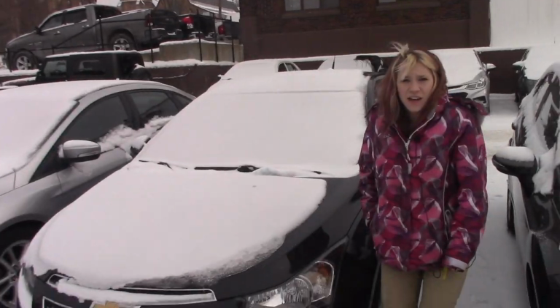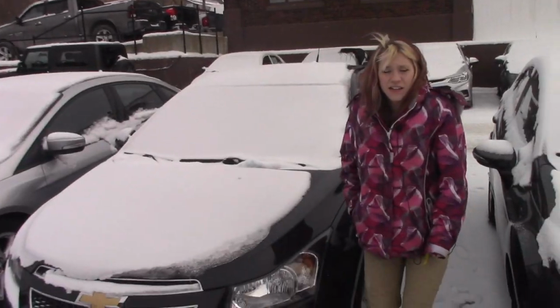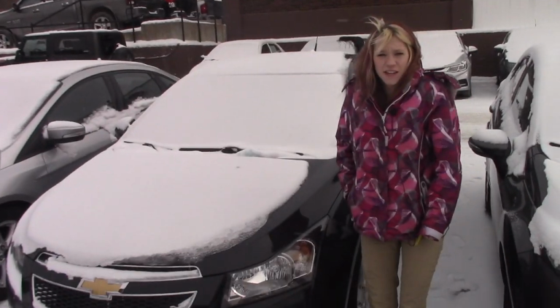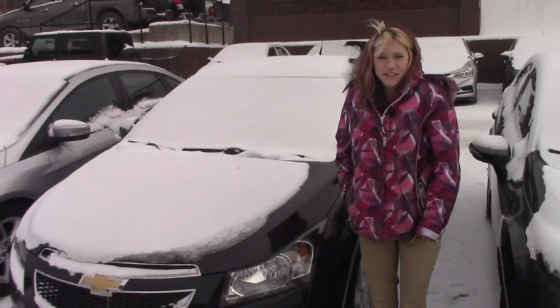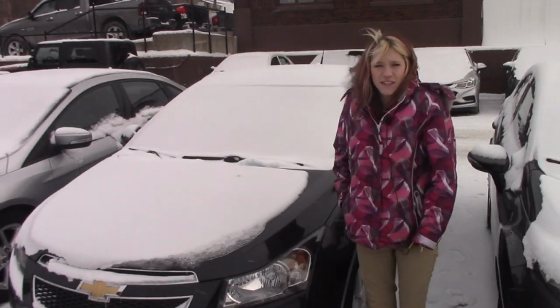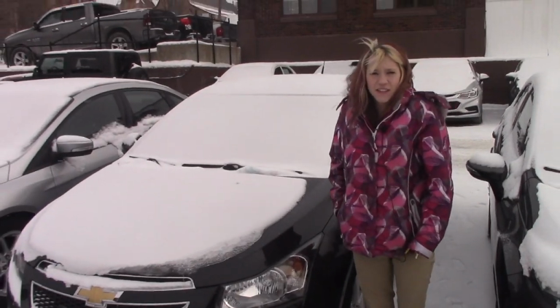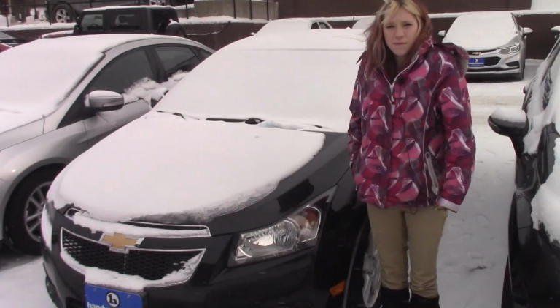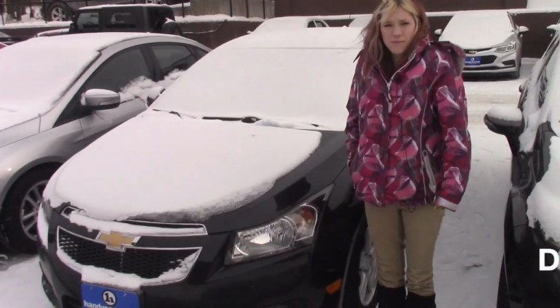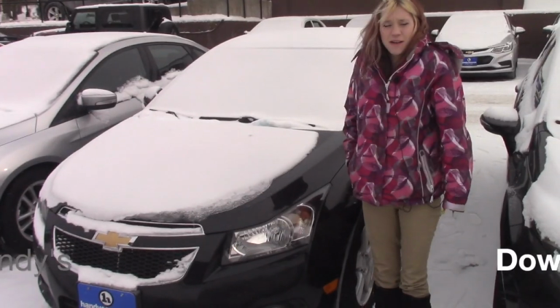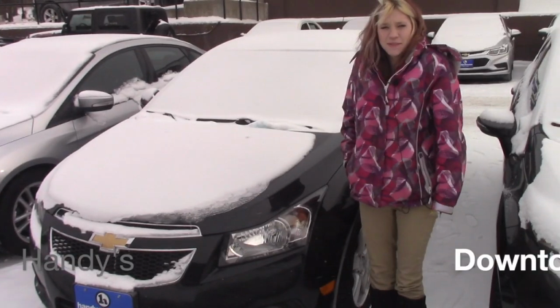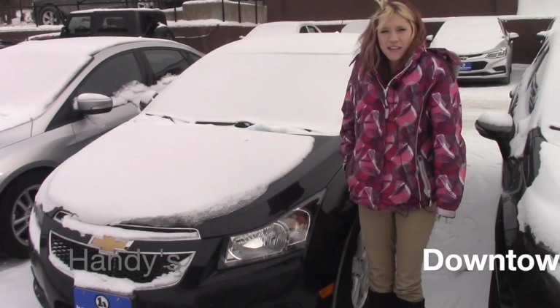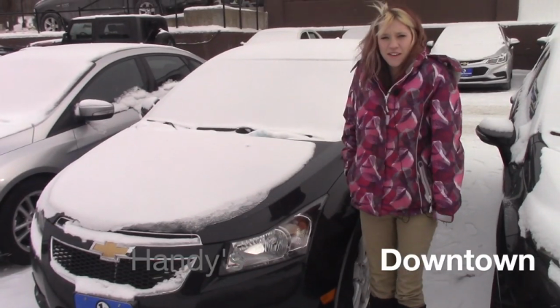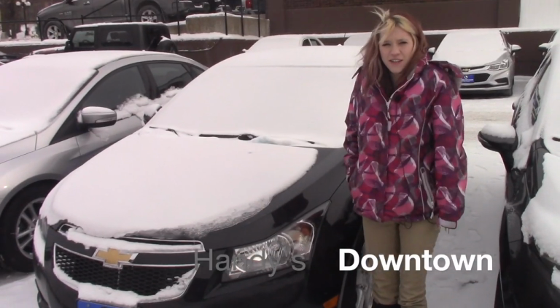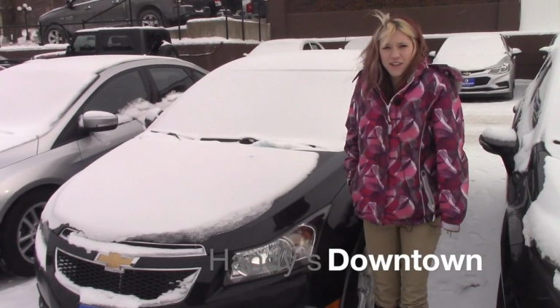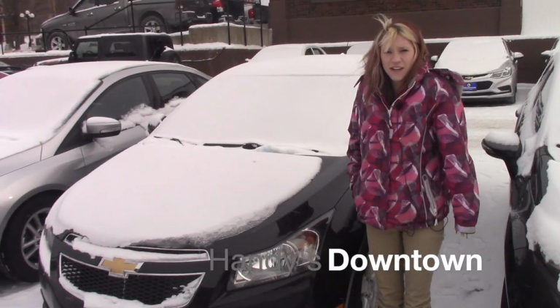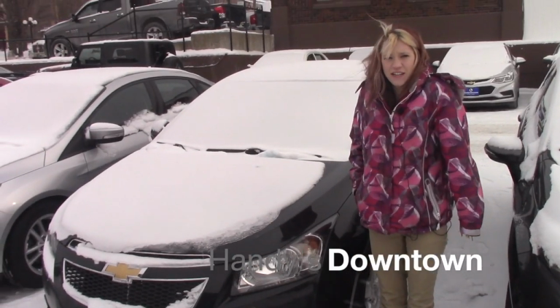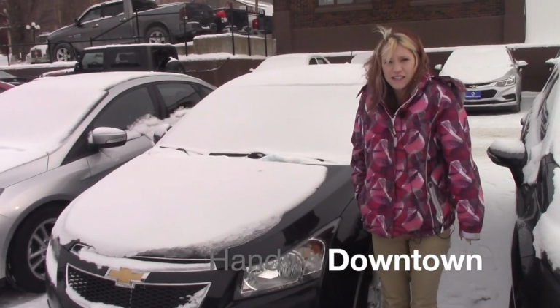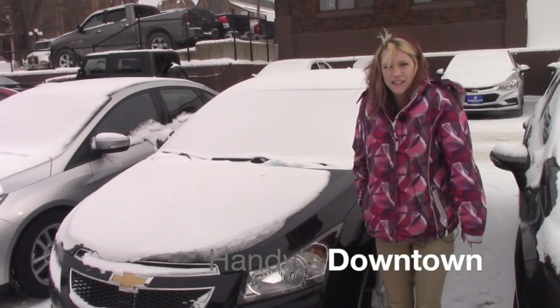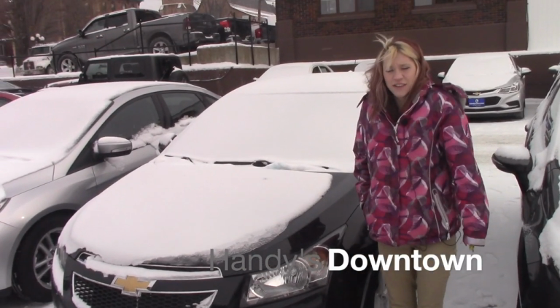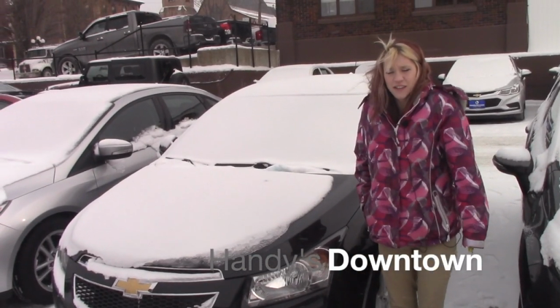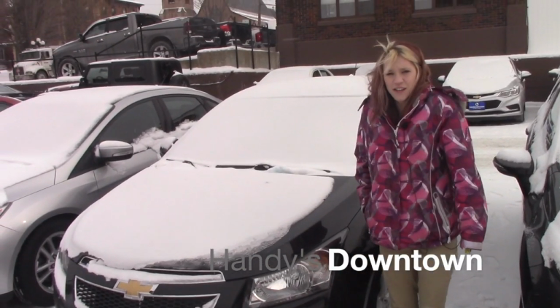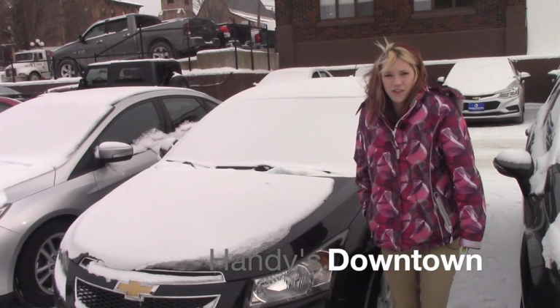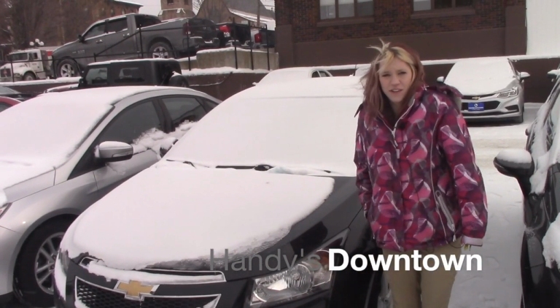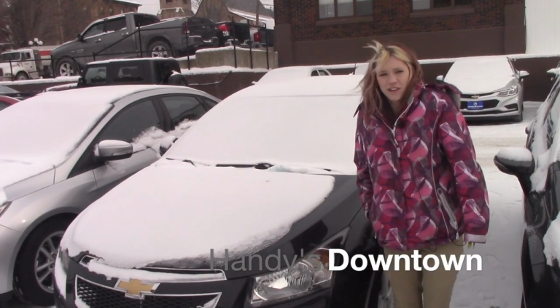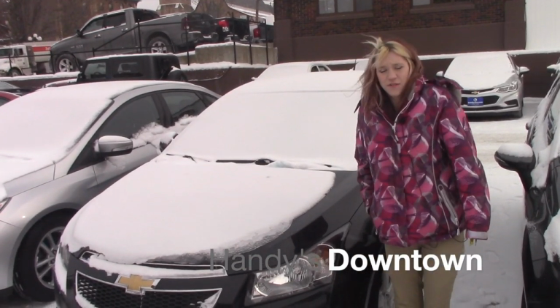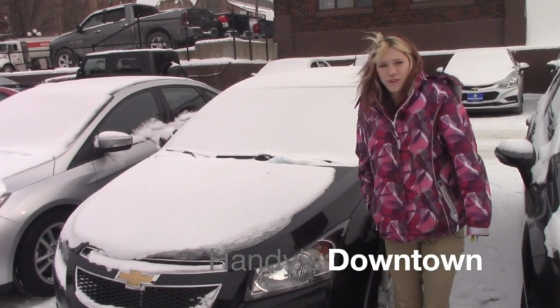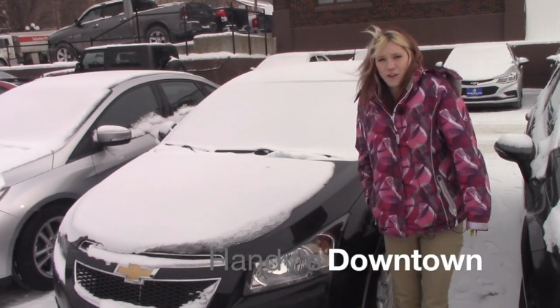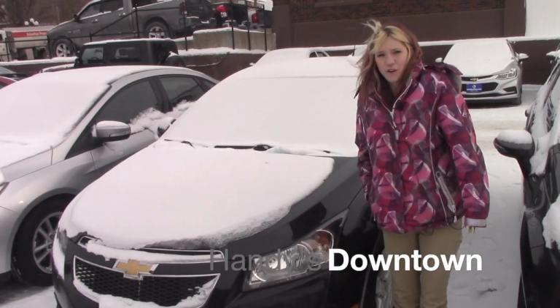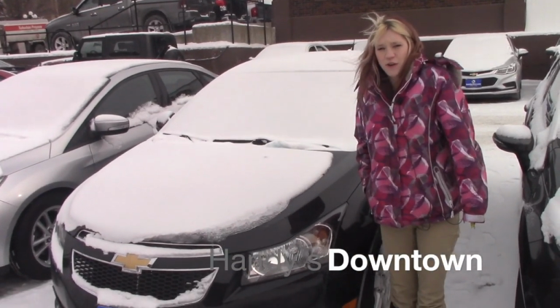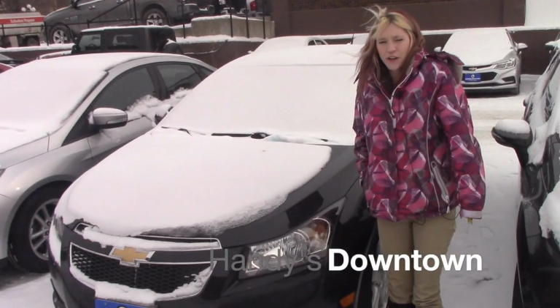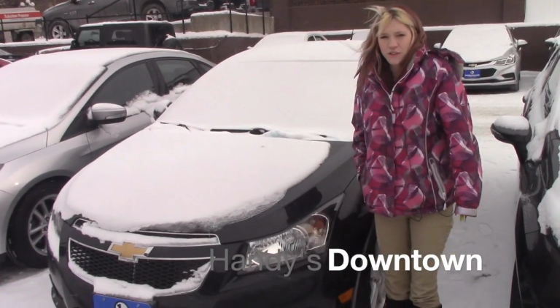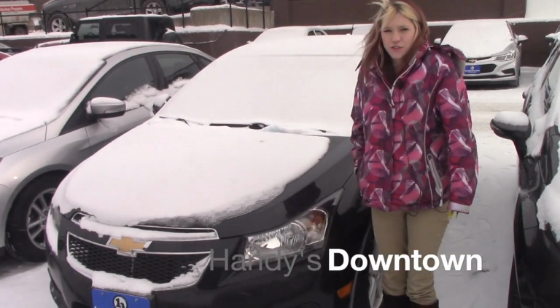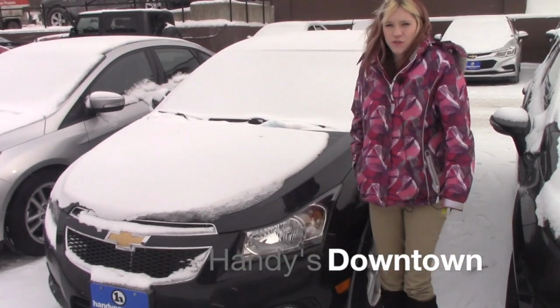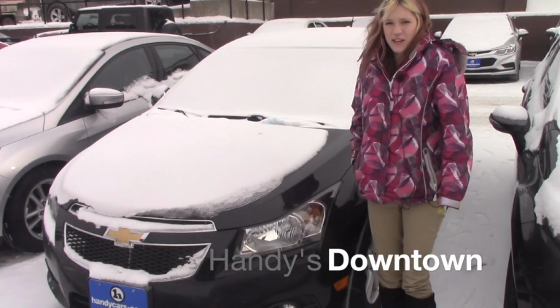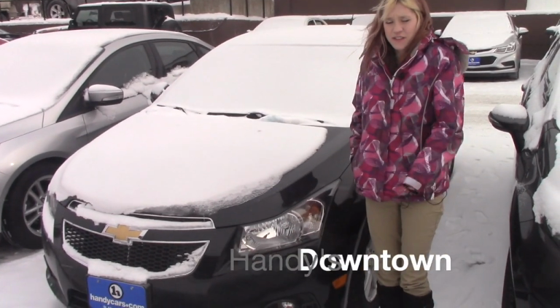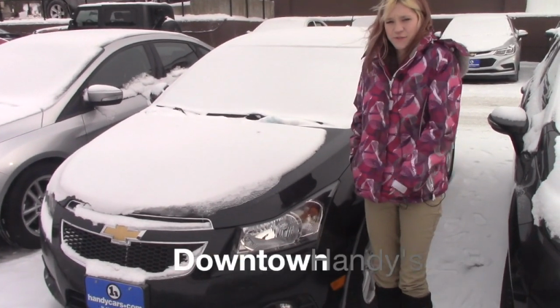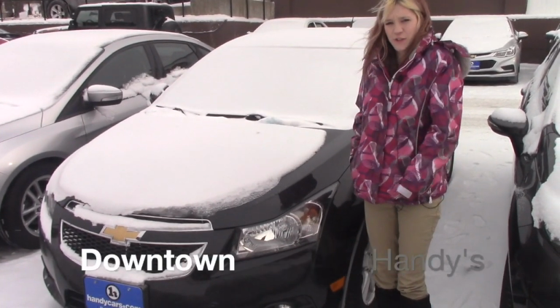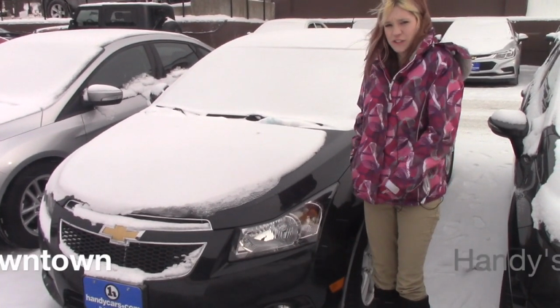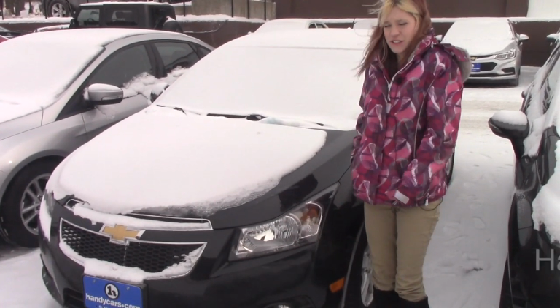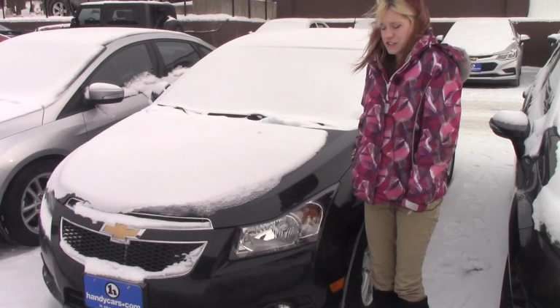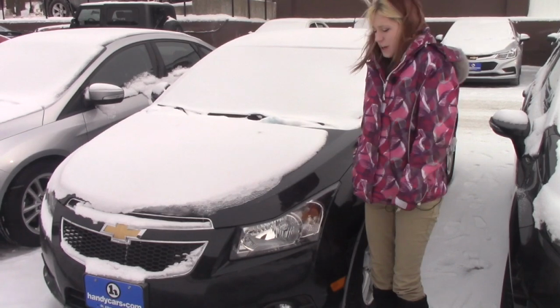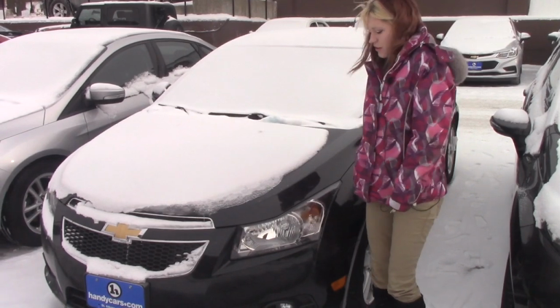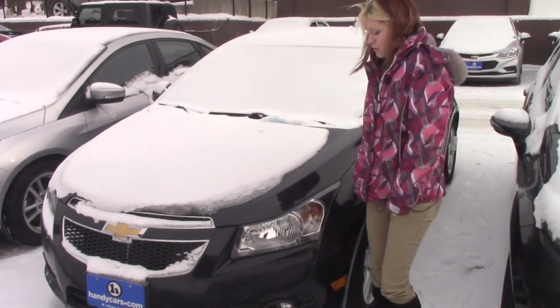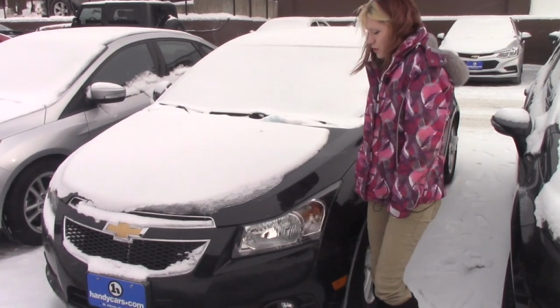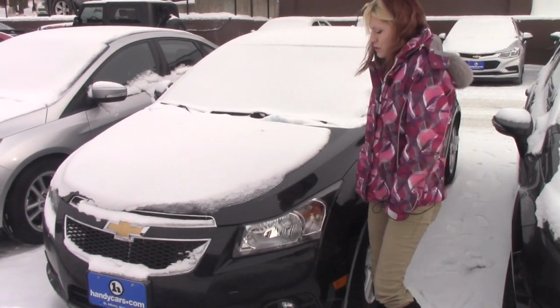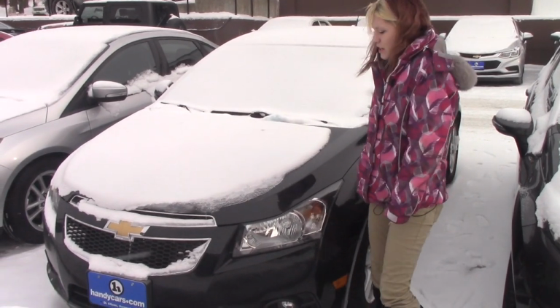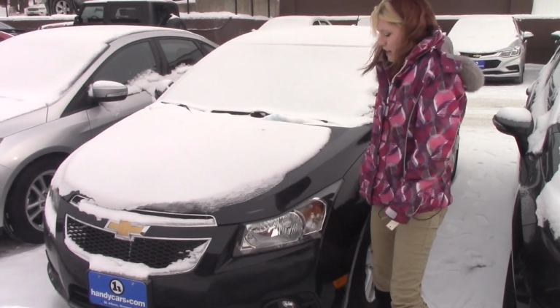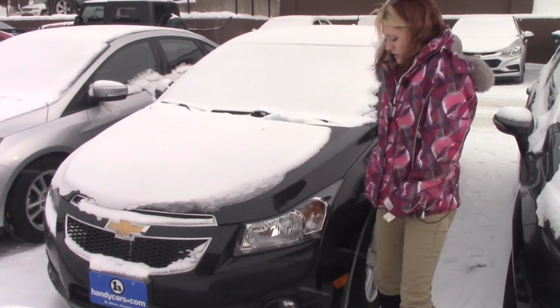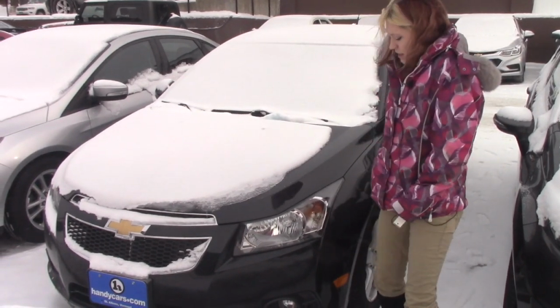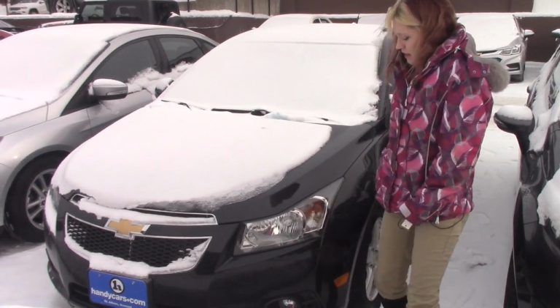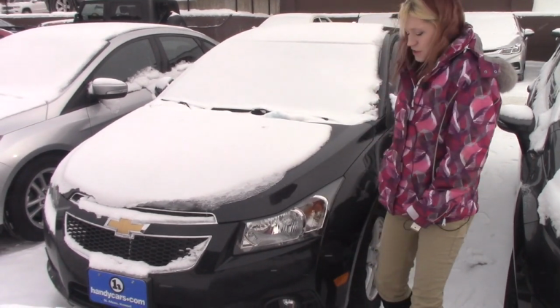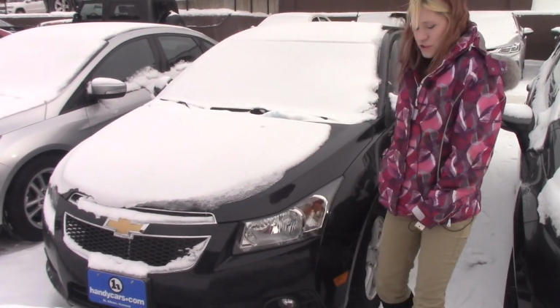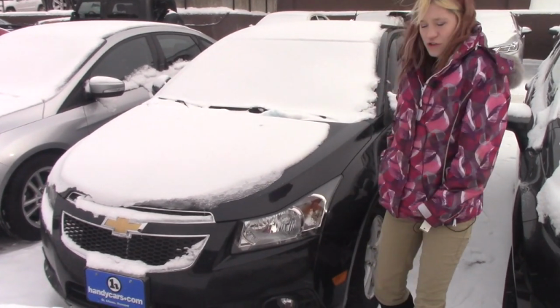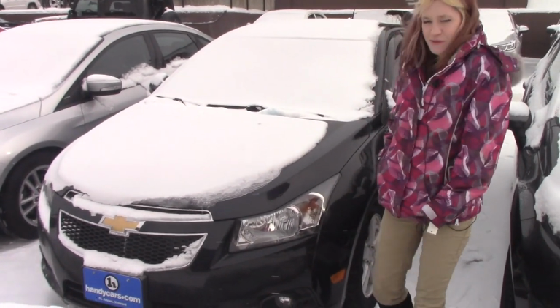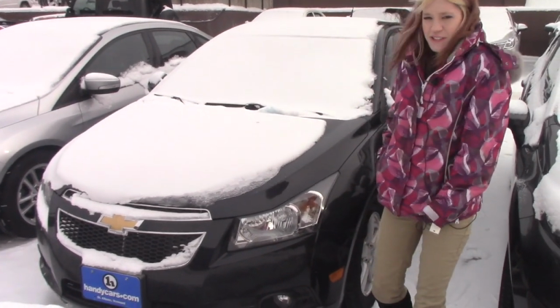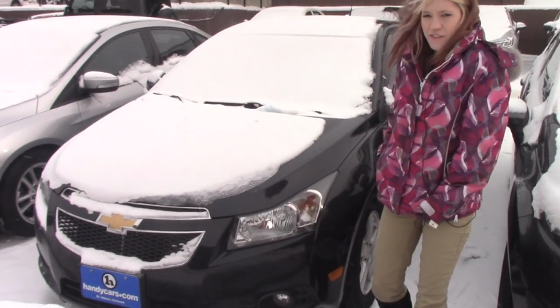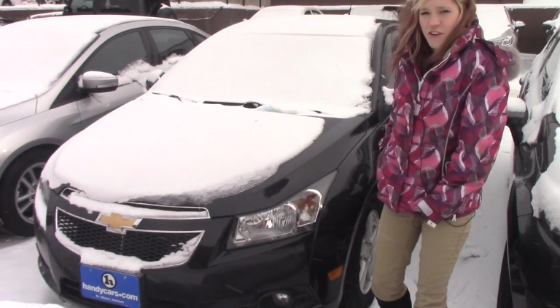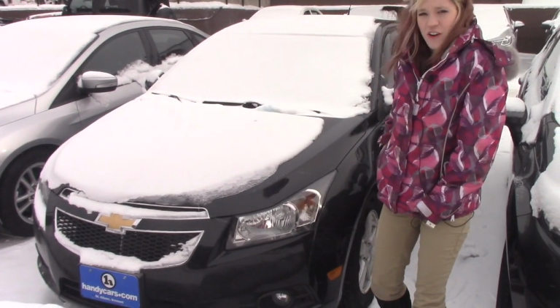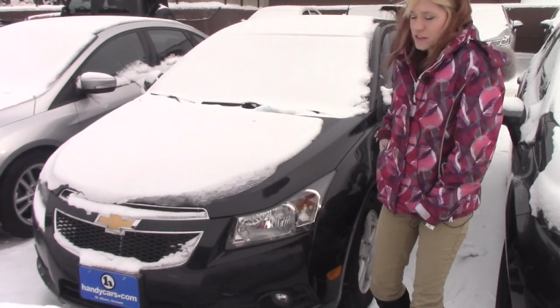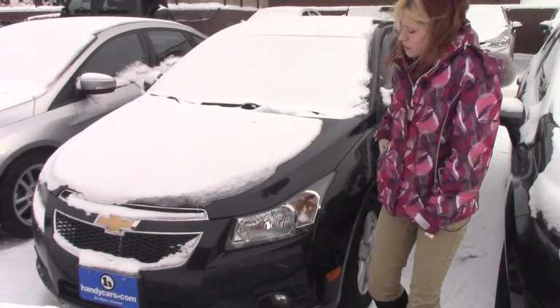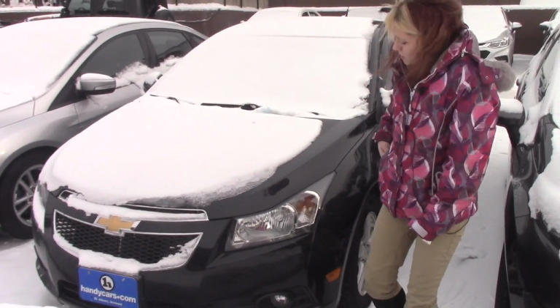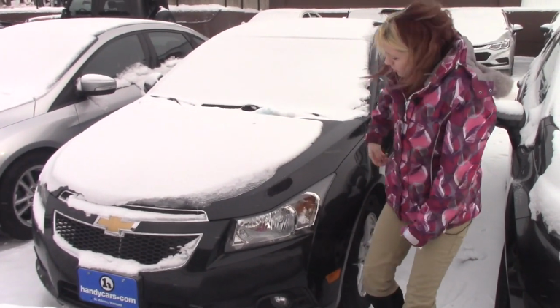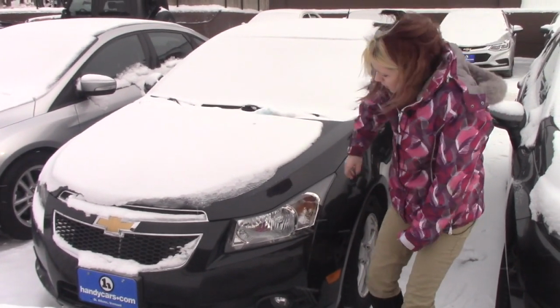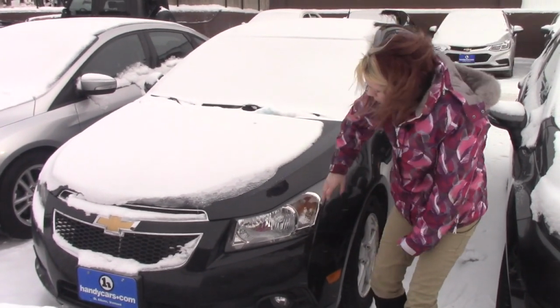Hey Dustin, my name is Katelyn here at Handy's Downtown. I want to thank you for your inquiry on the 2014 Chevy Cruze. Now that I get to do this myself, I'll go ahead and talk about the vehicle.